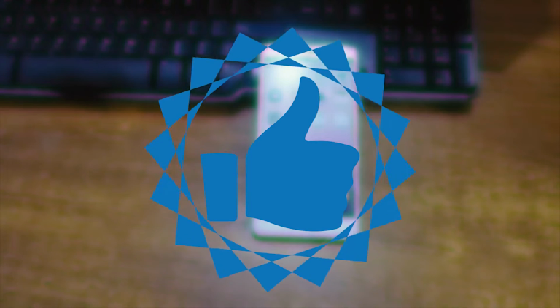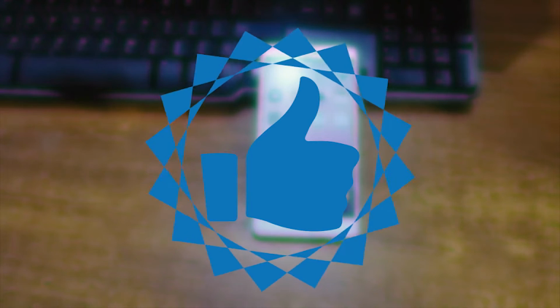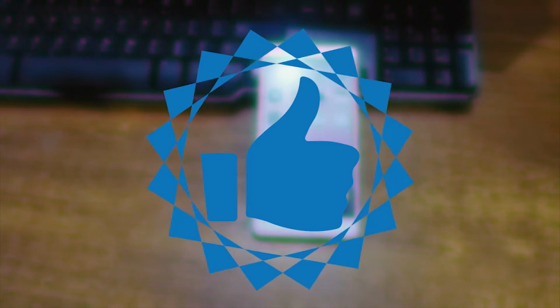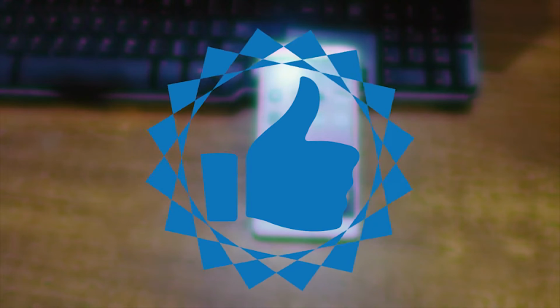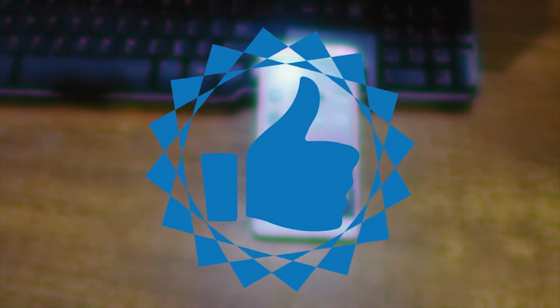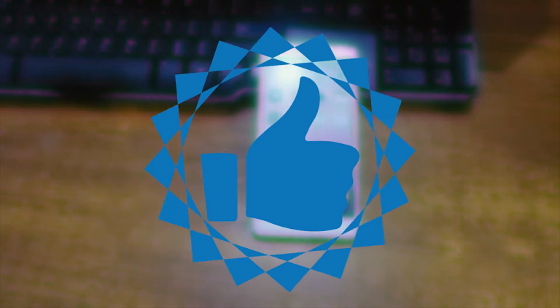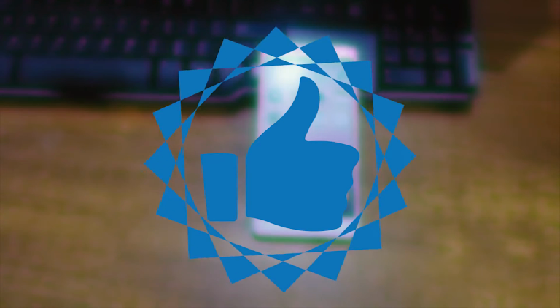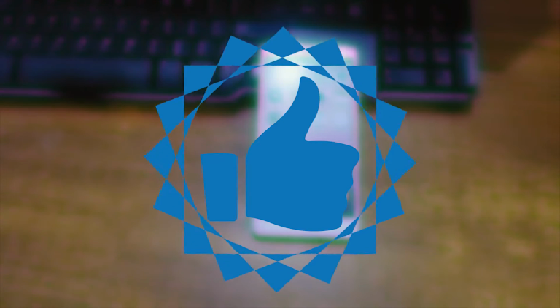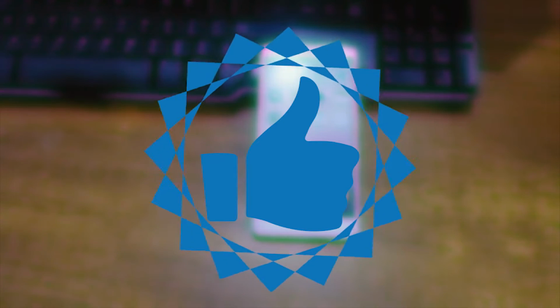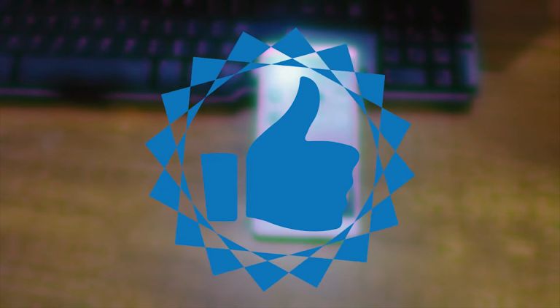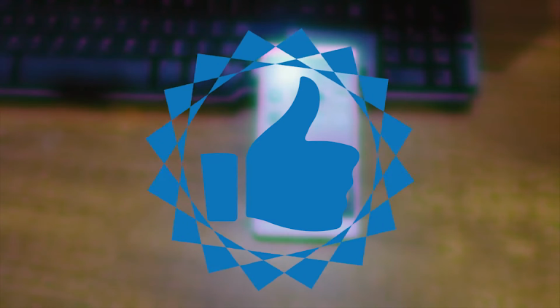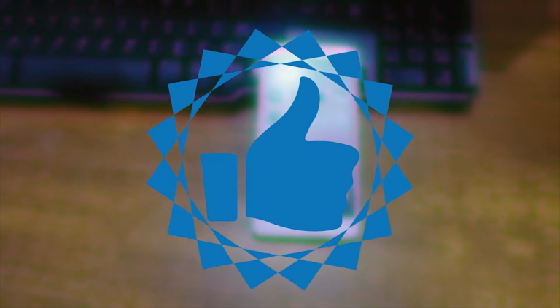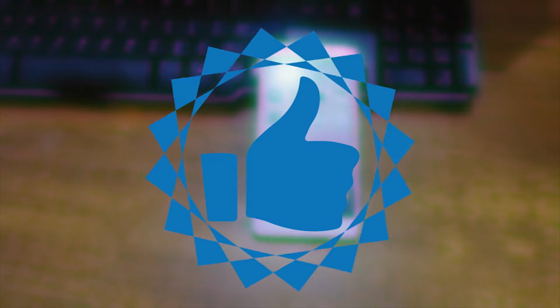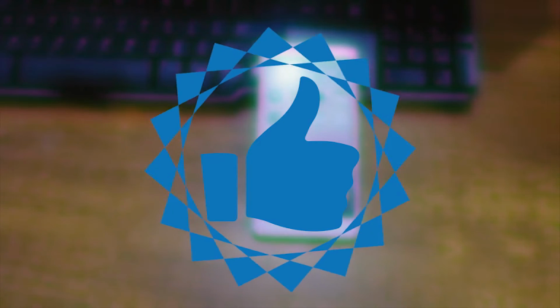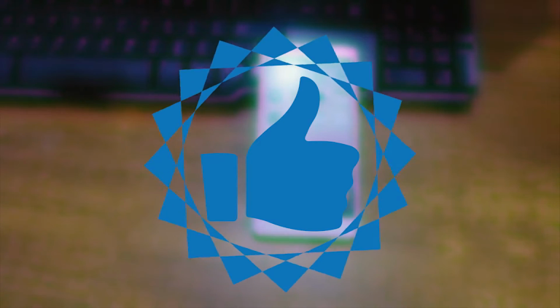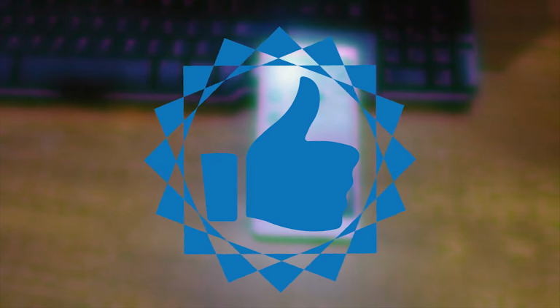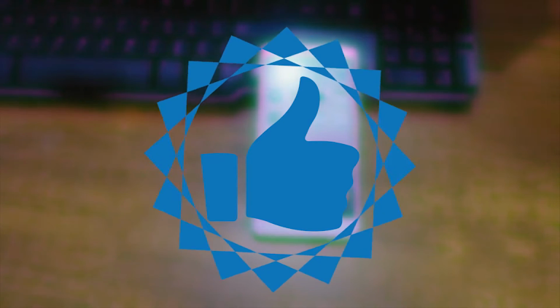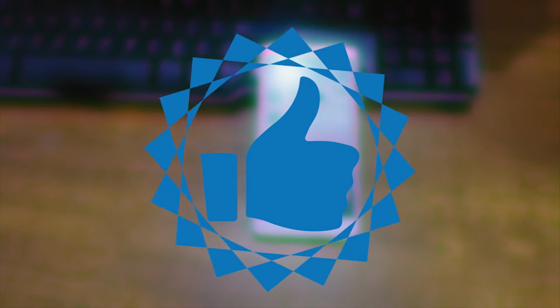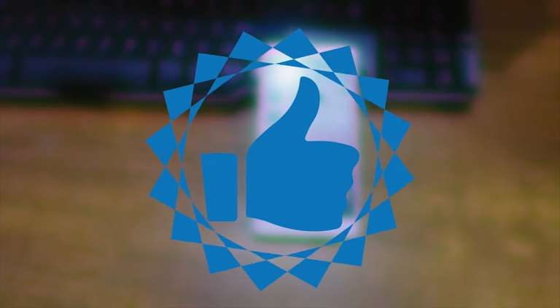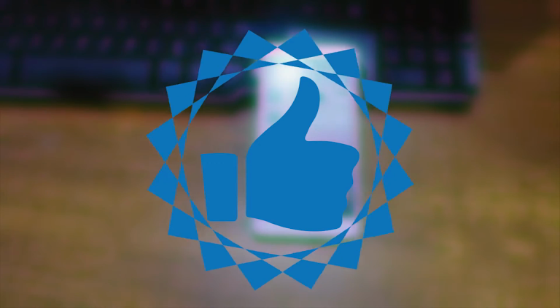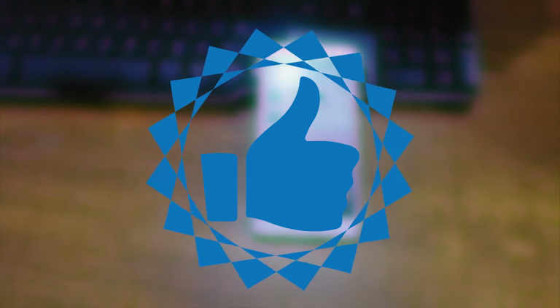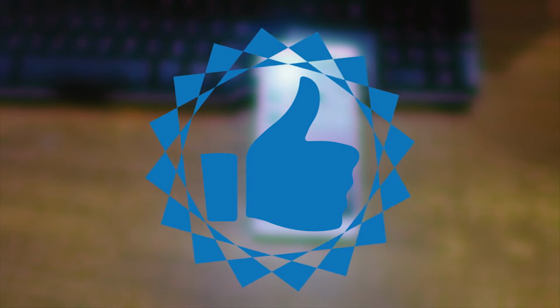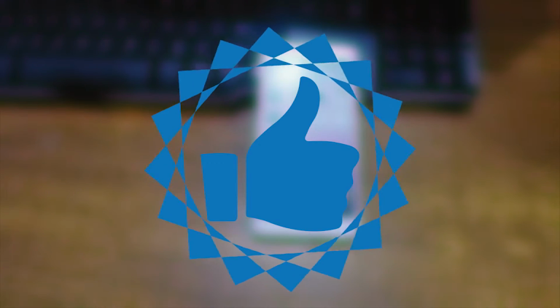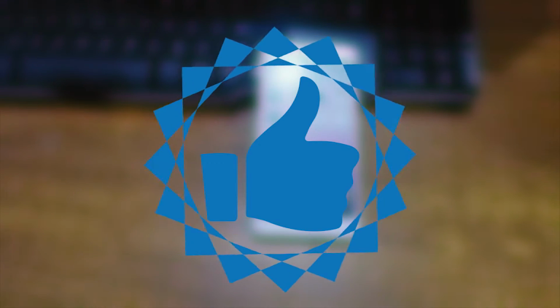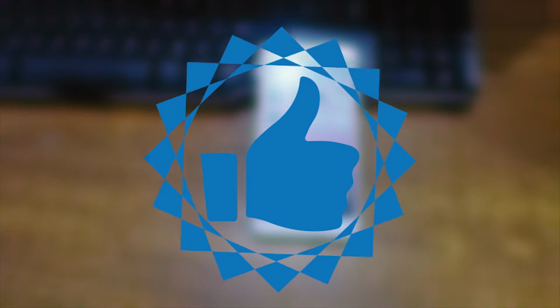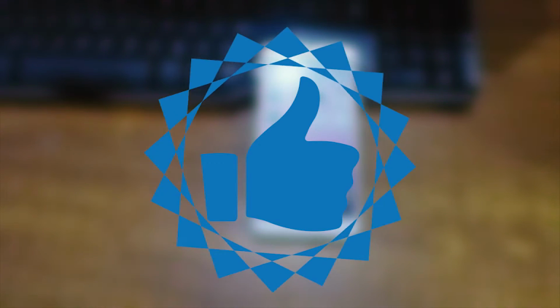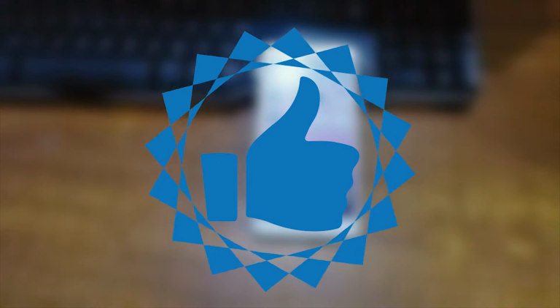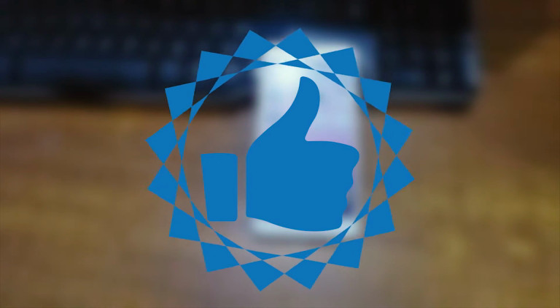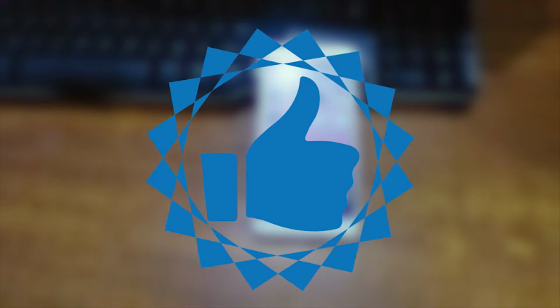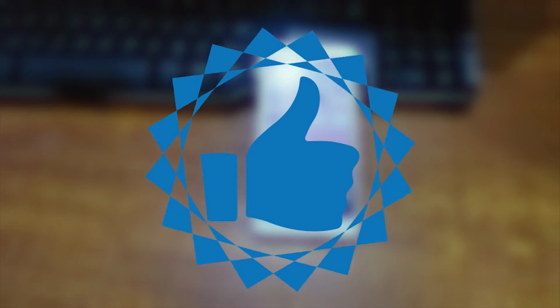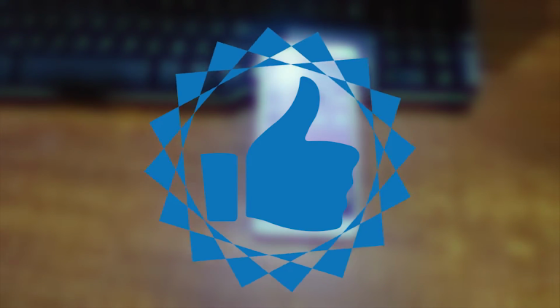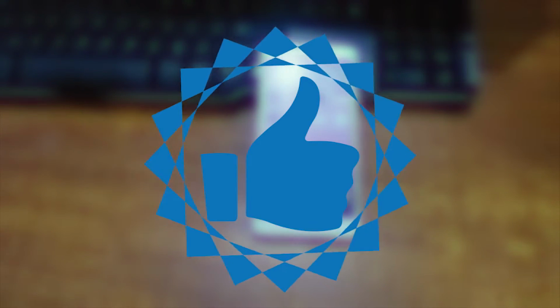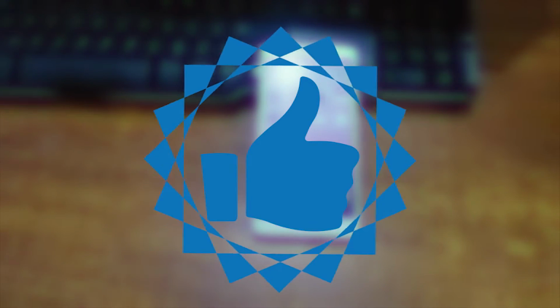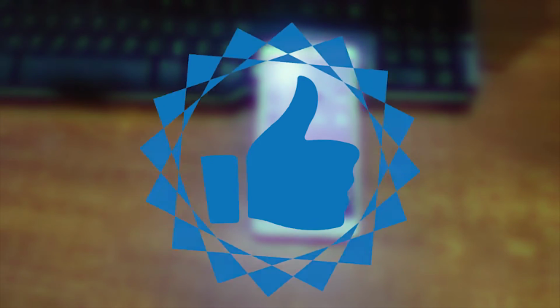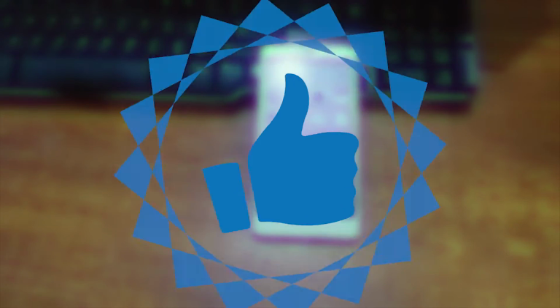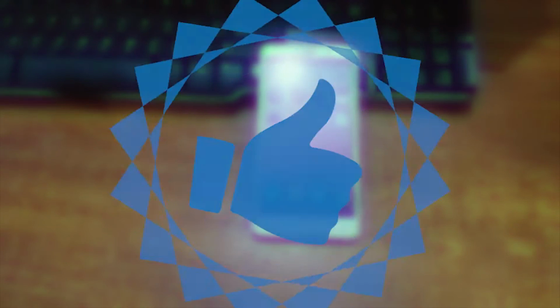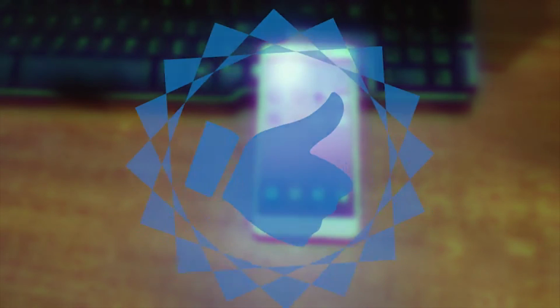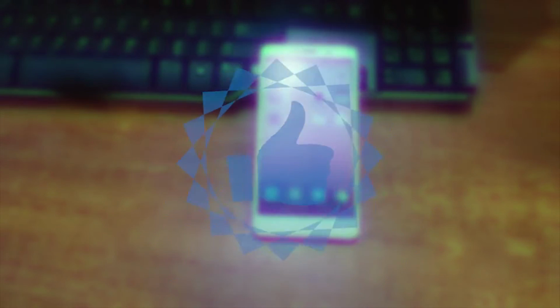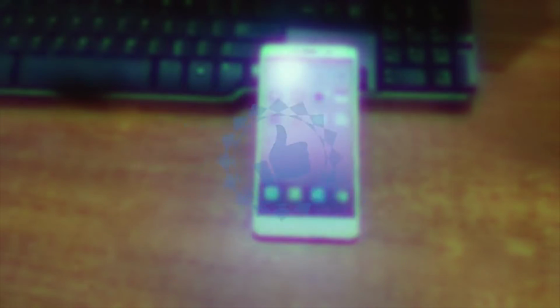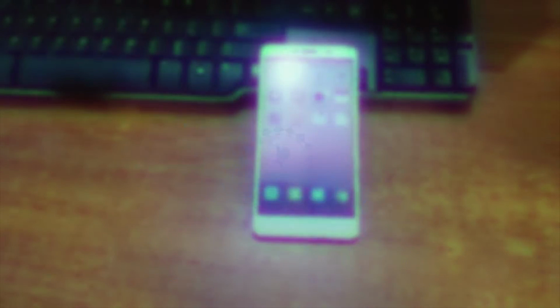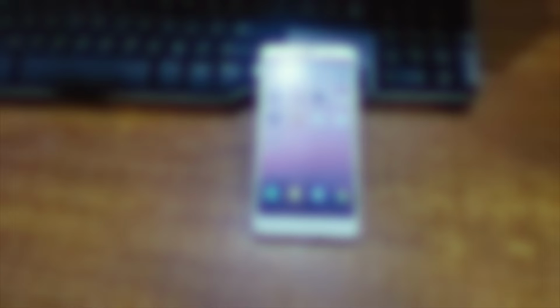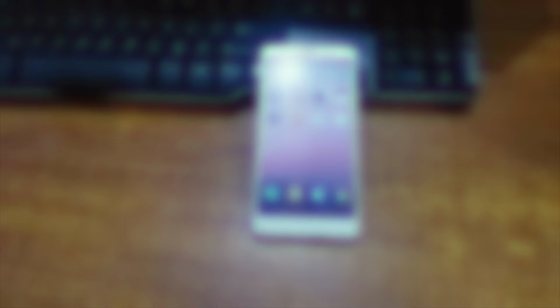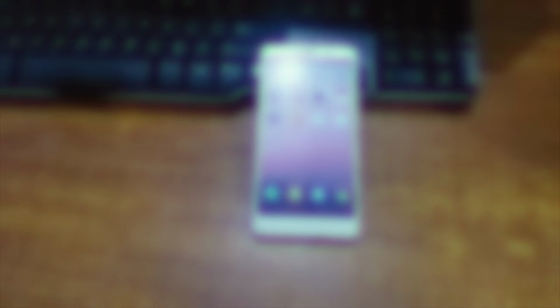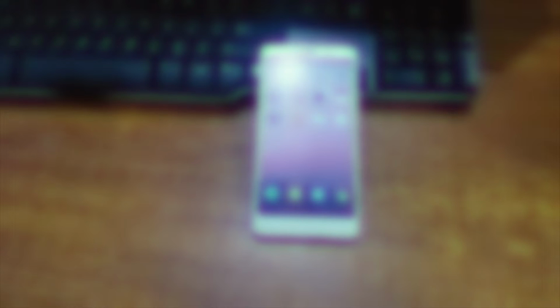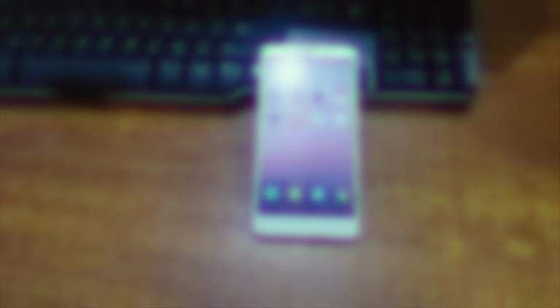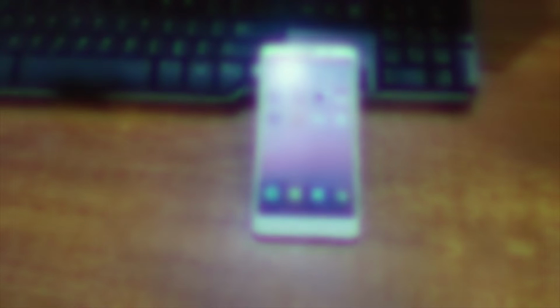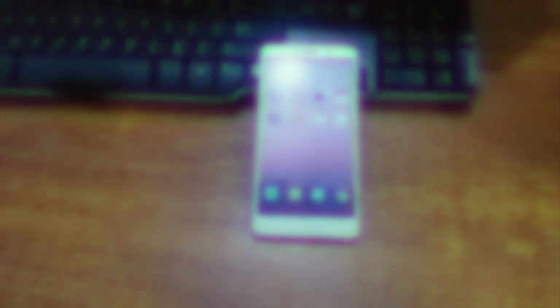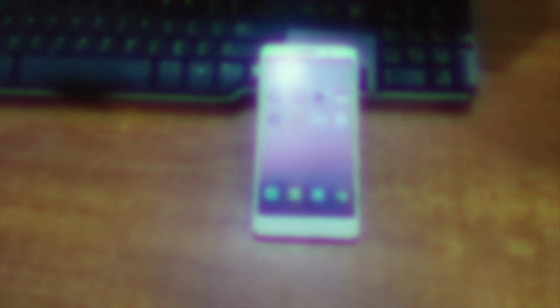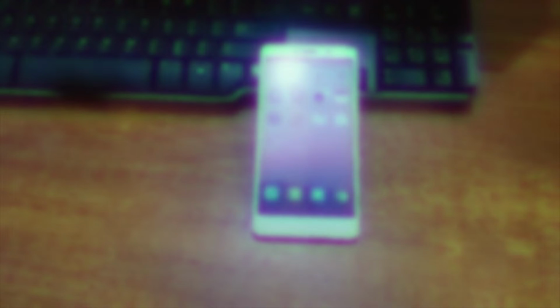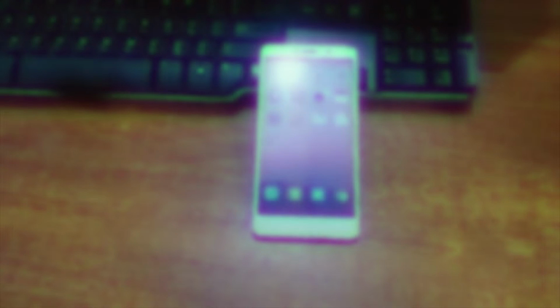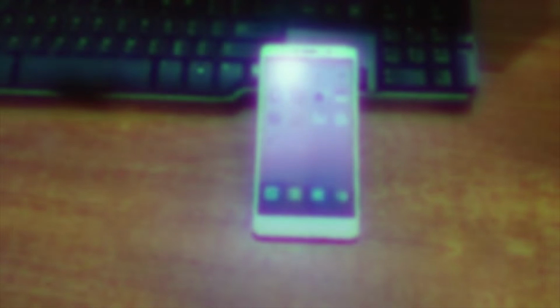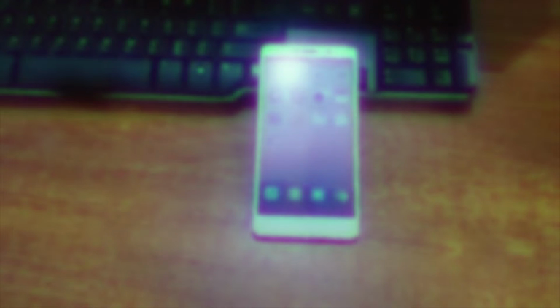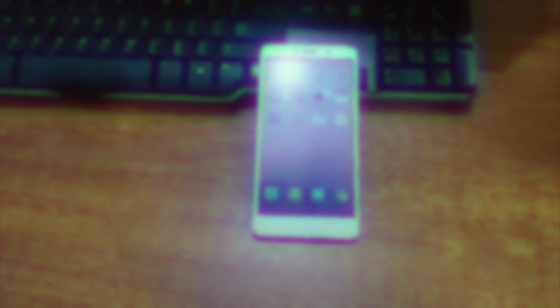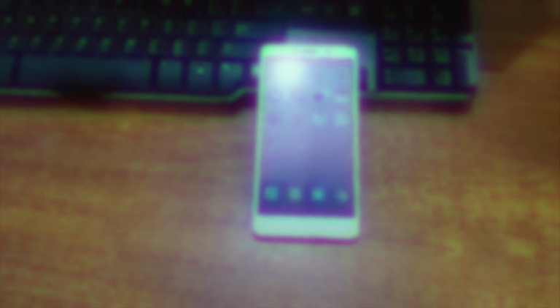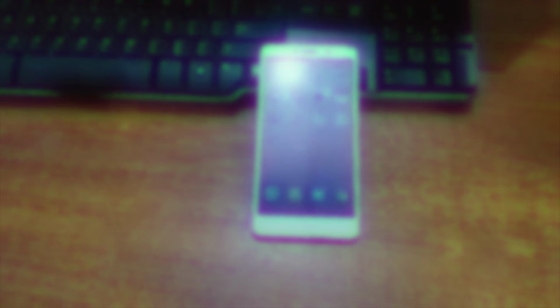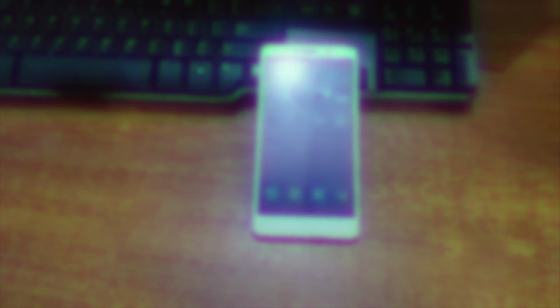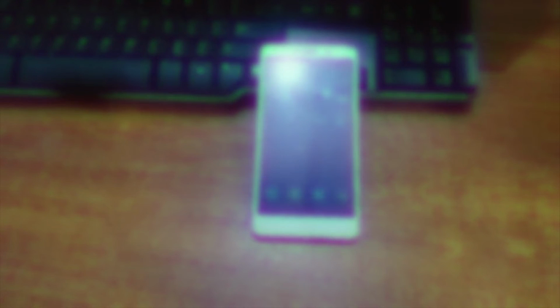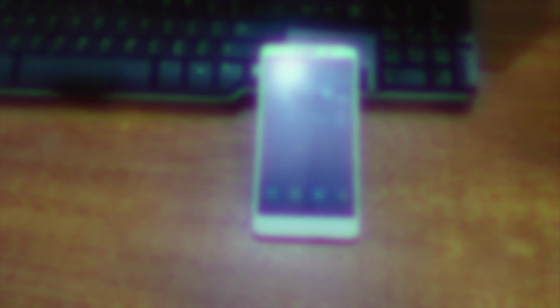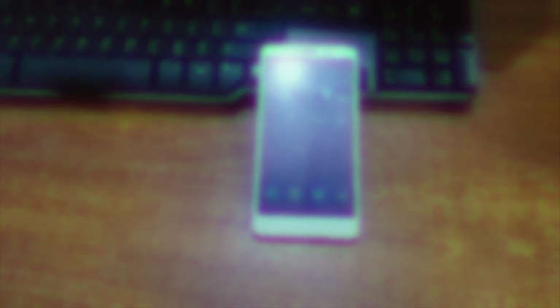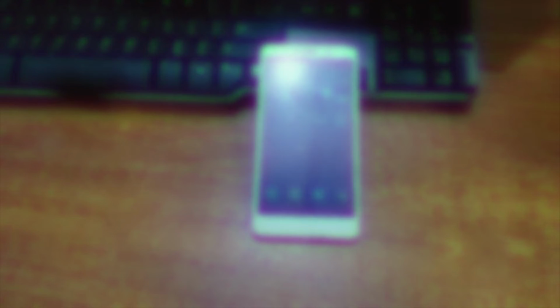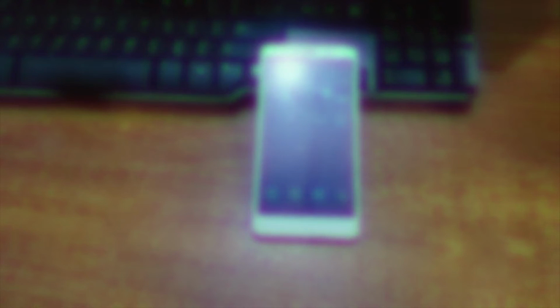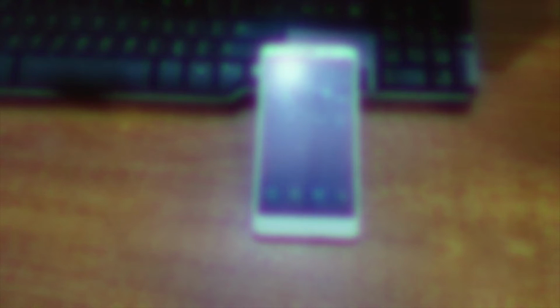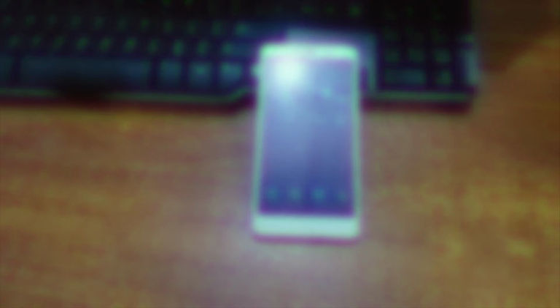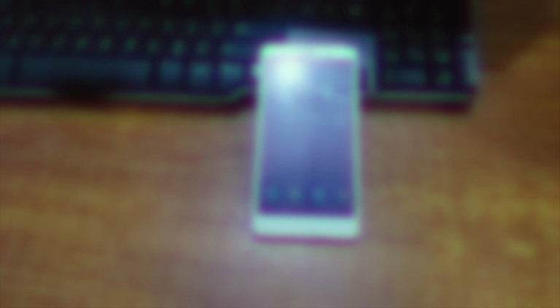Make sure to leave a like and subscribe to keep me creating such amazing and helpful content. Thanks for watching, I will see you in my next video. Until then, keep smiling.